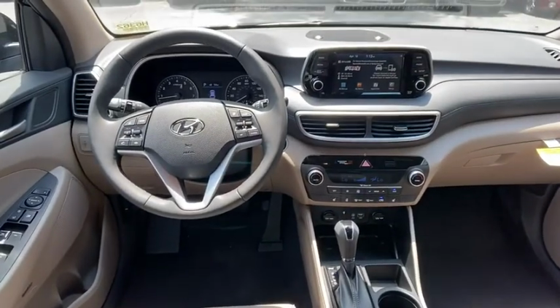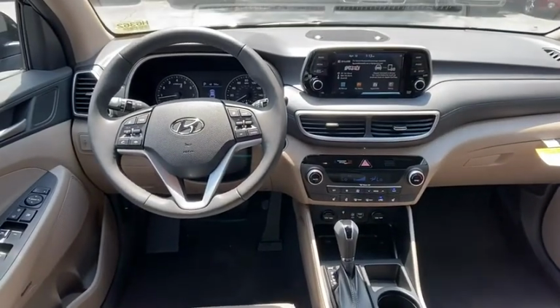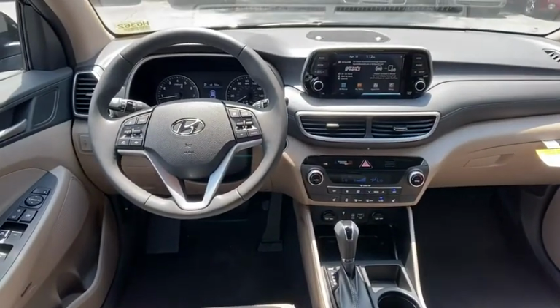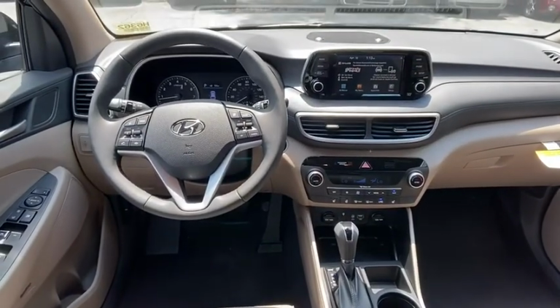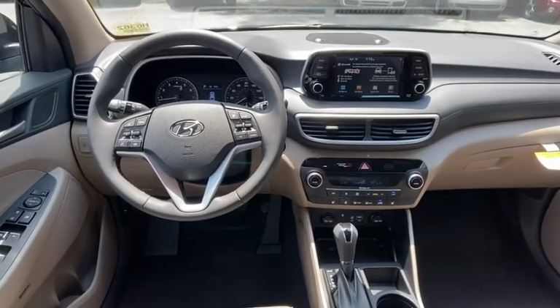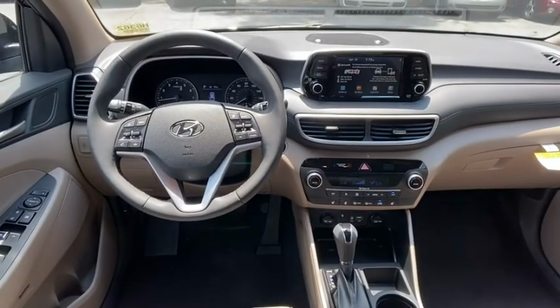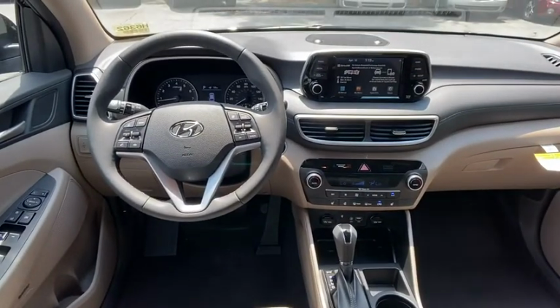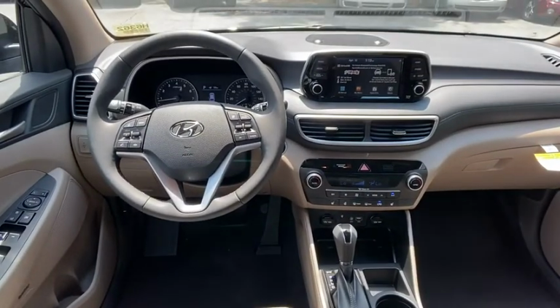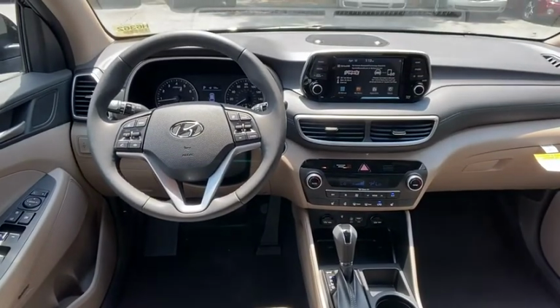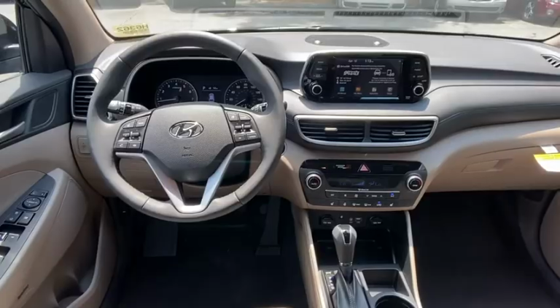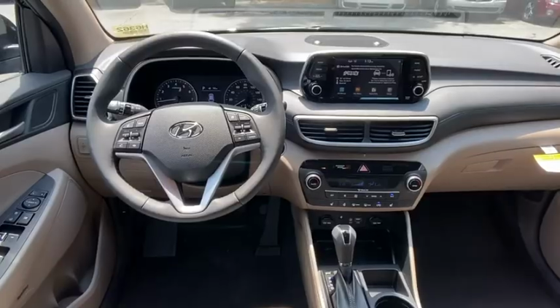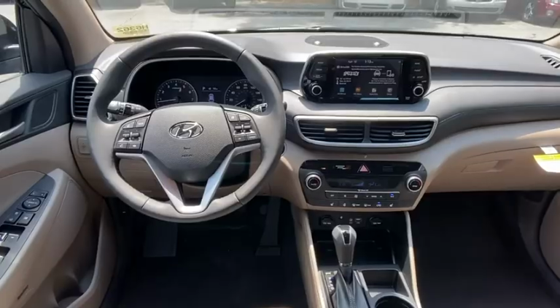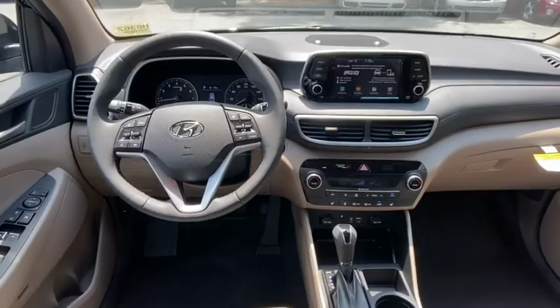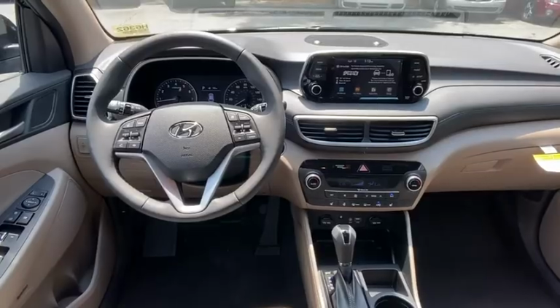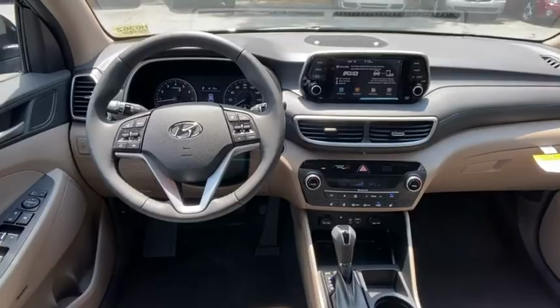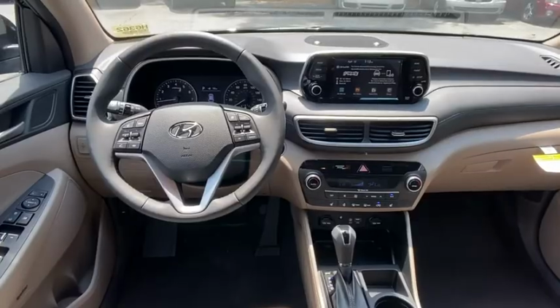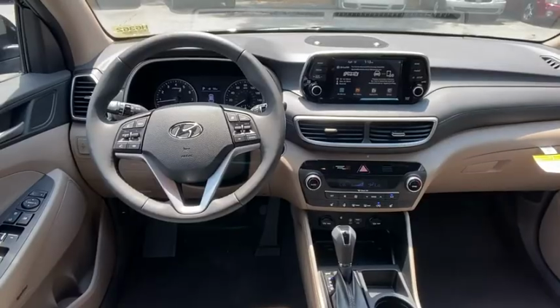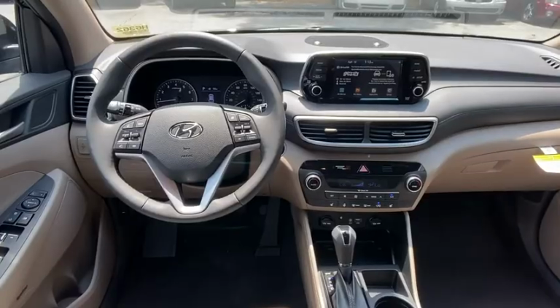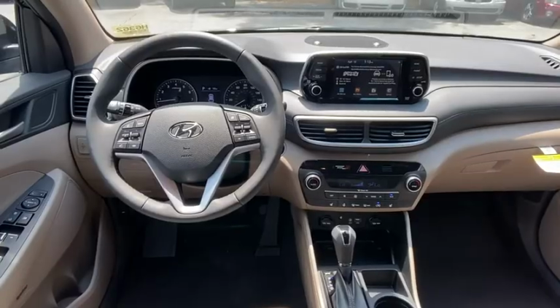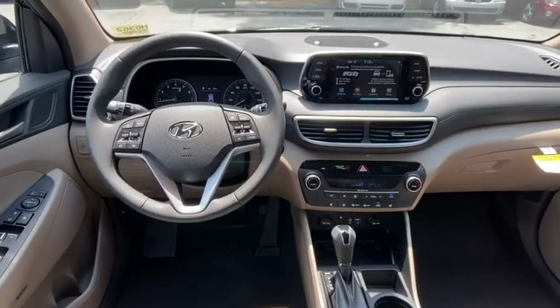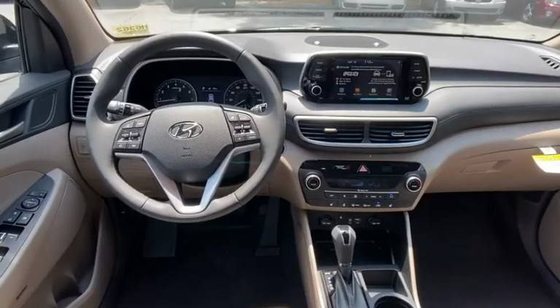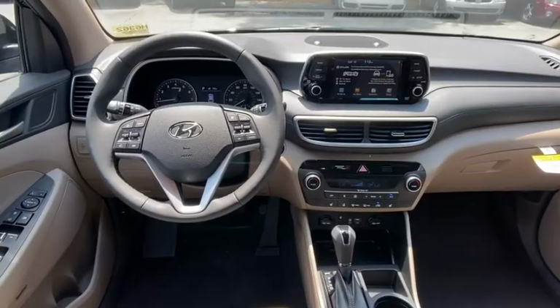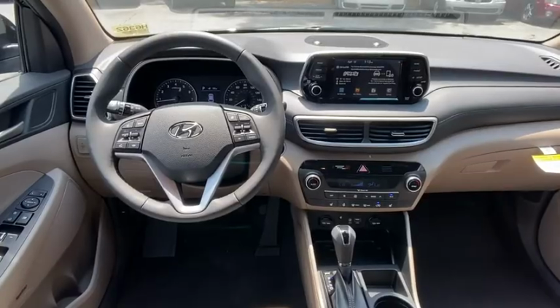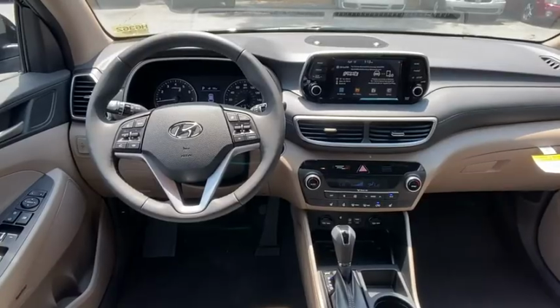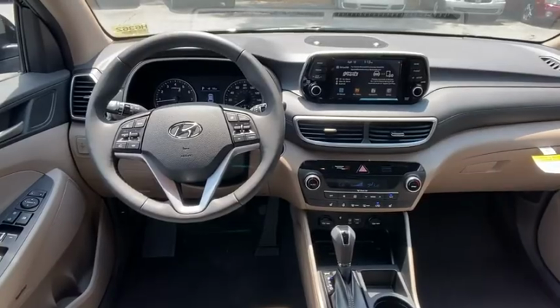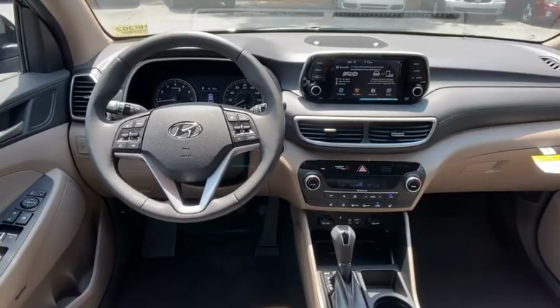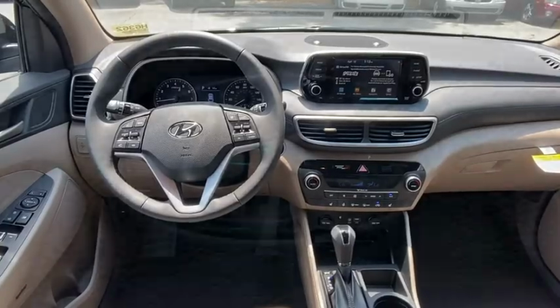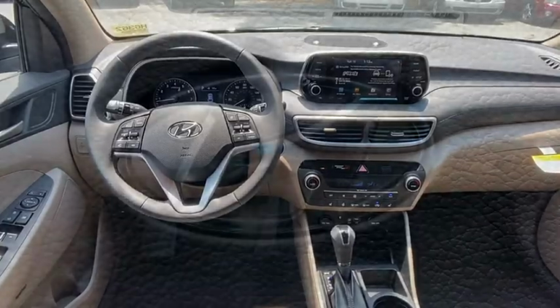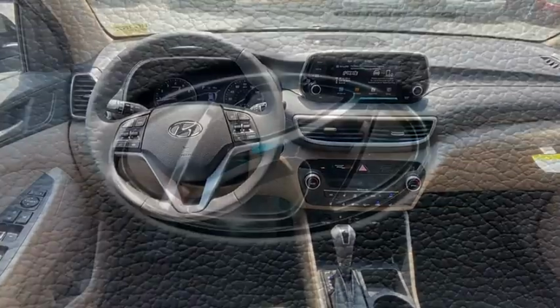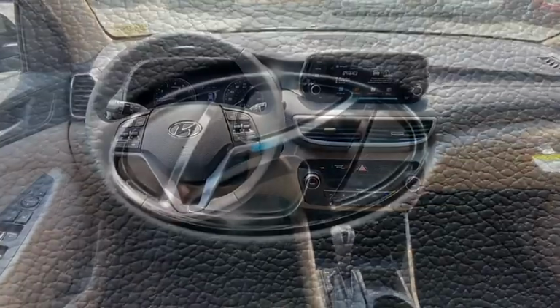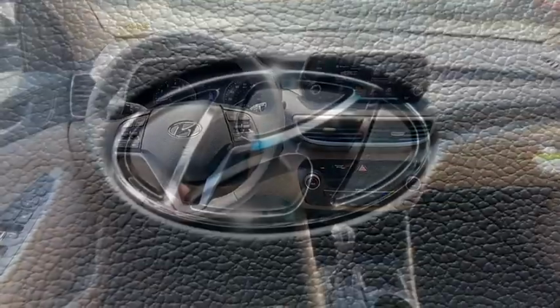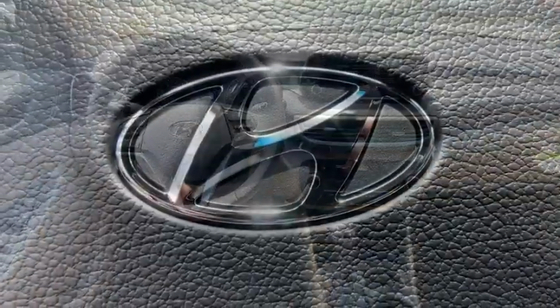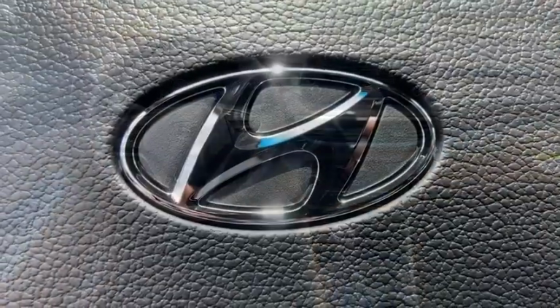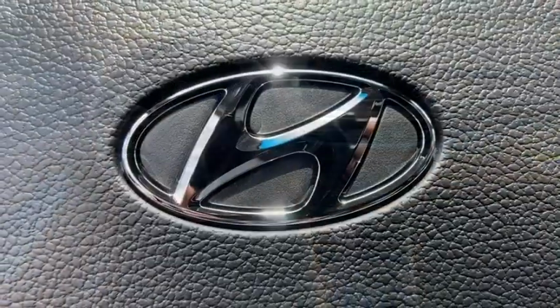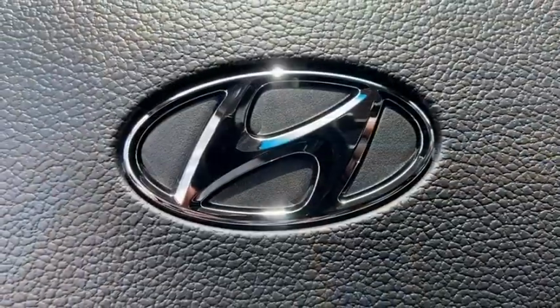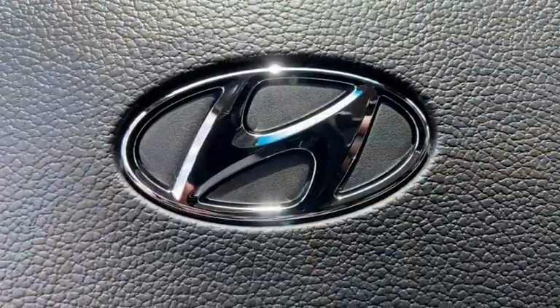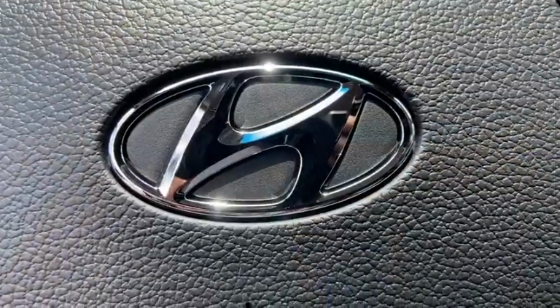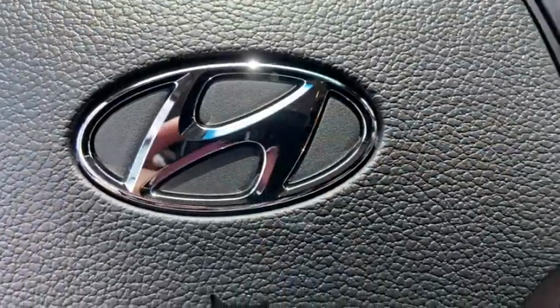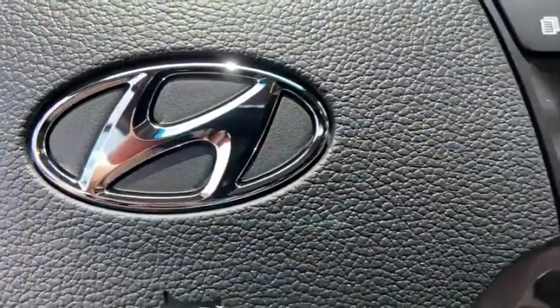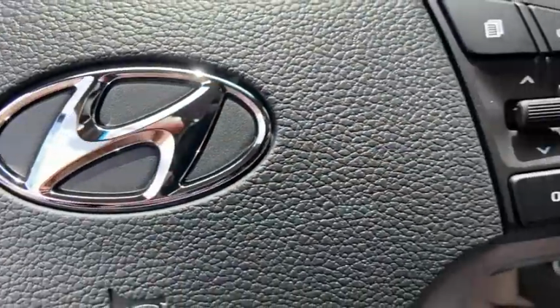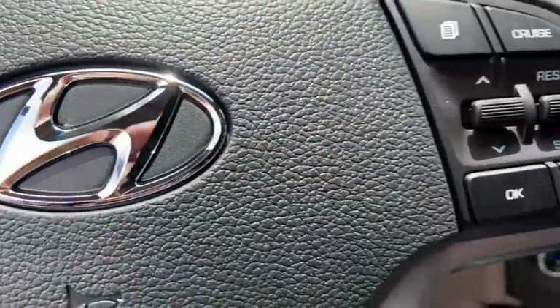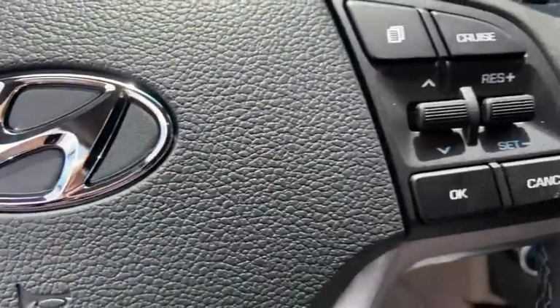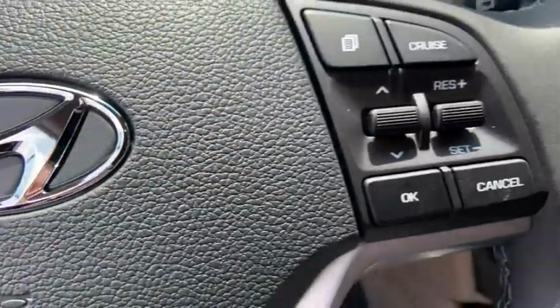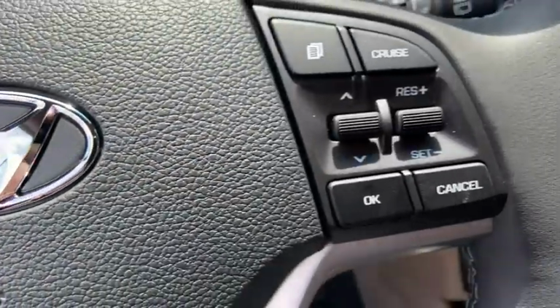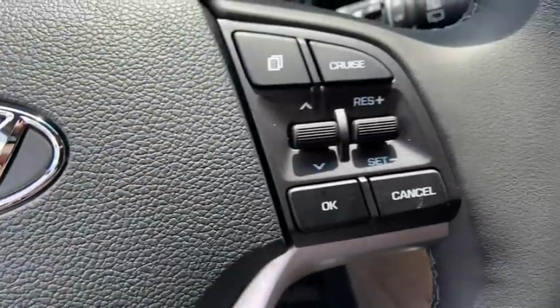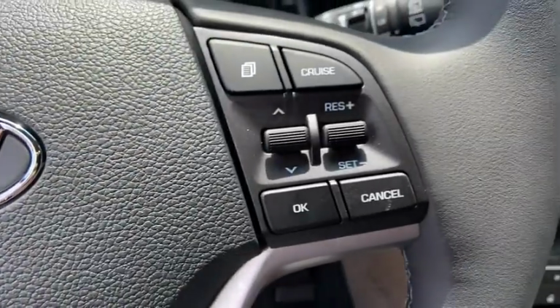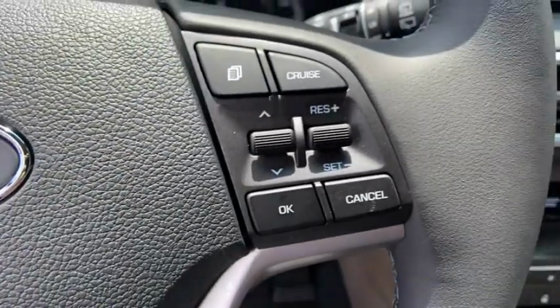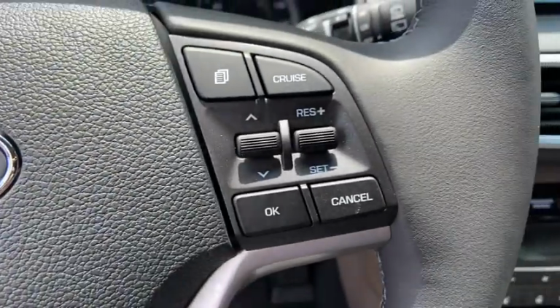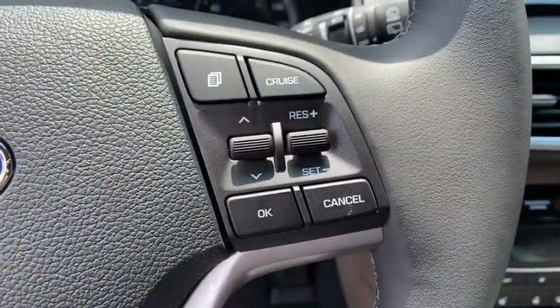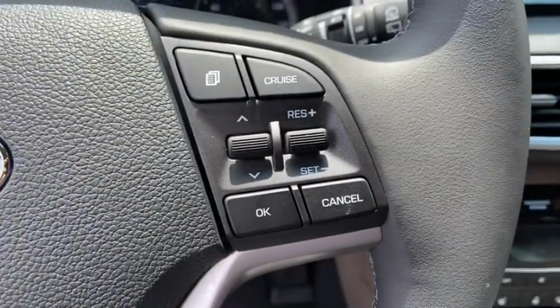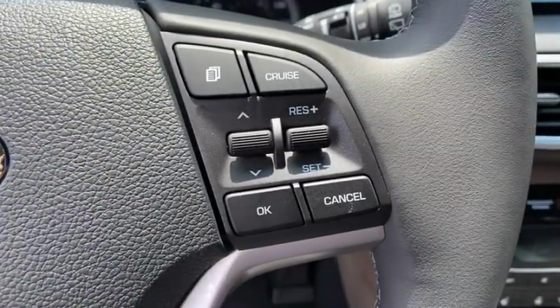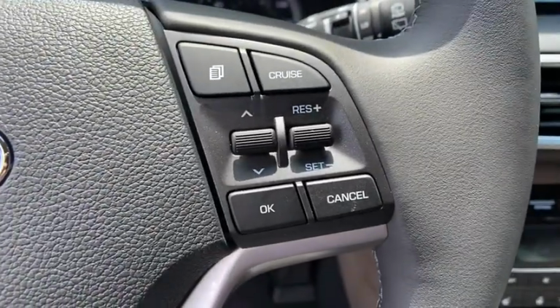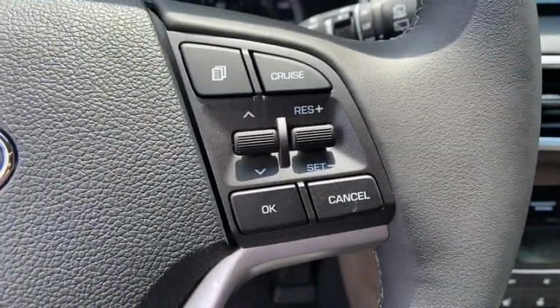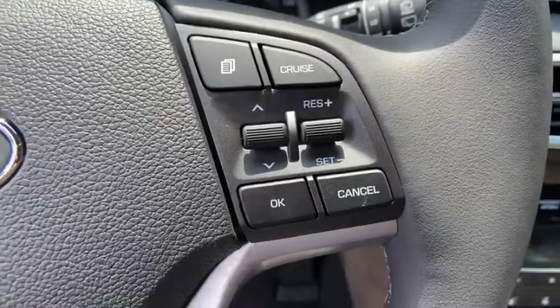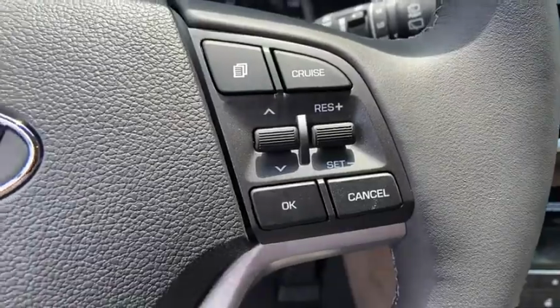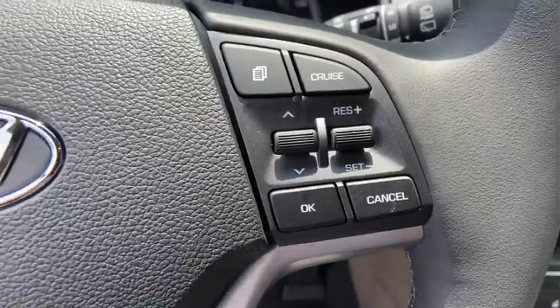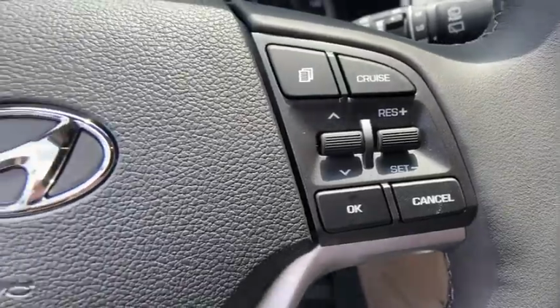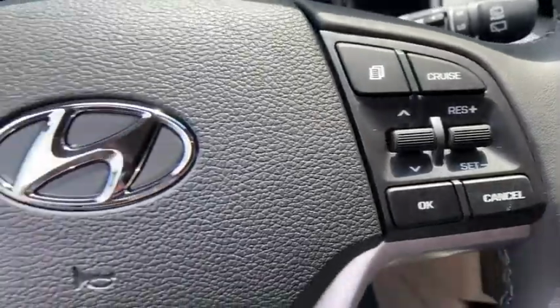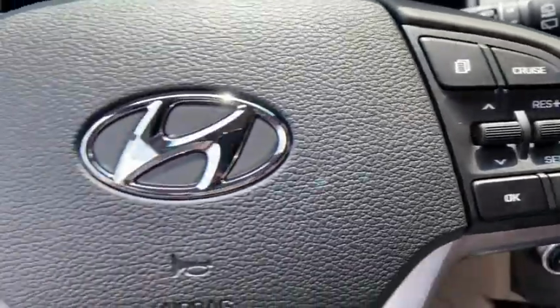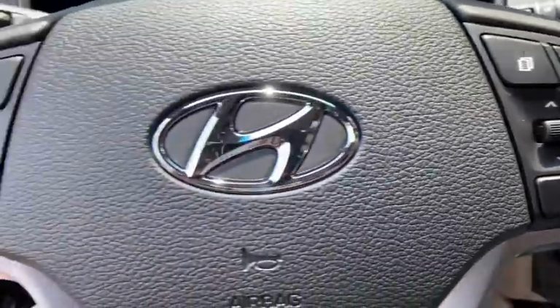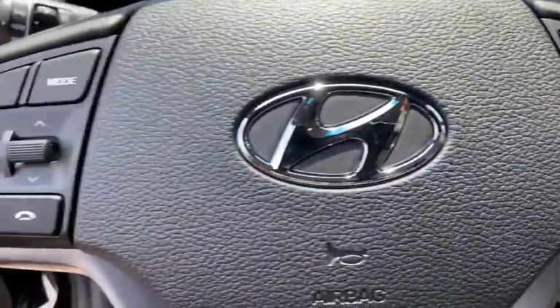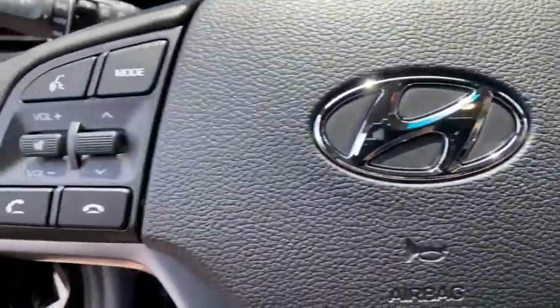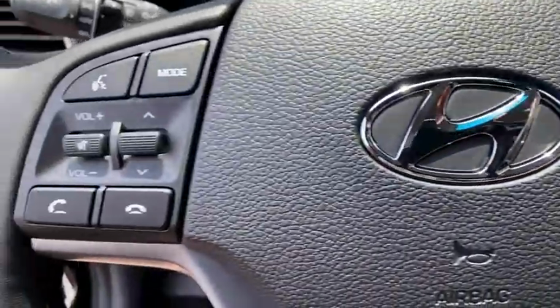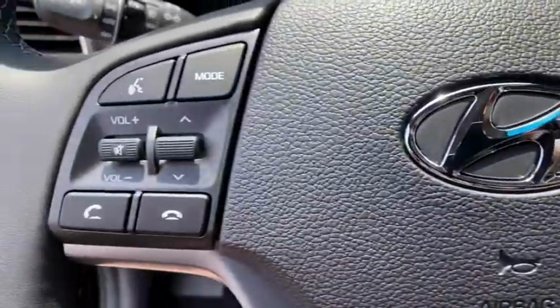Heated steering wheel, security system, rear window defroster, power windows, leather seats, brake assist, overhead console.